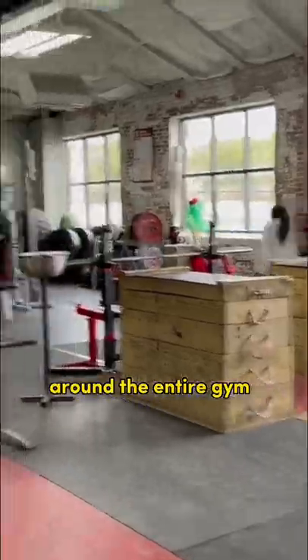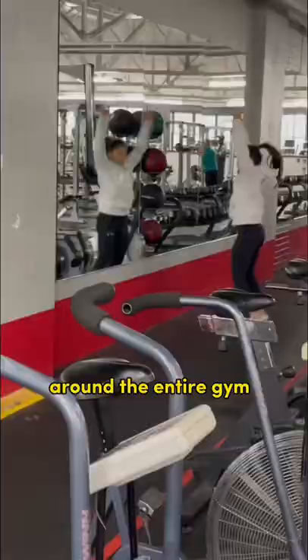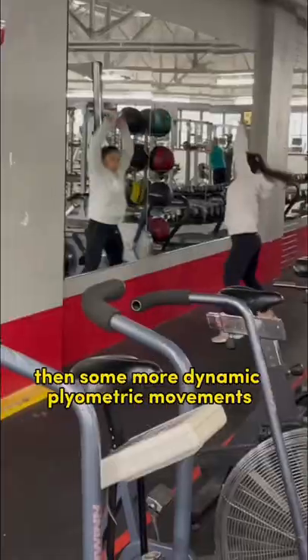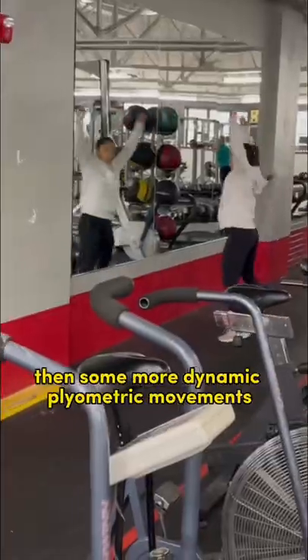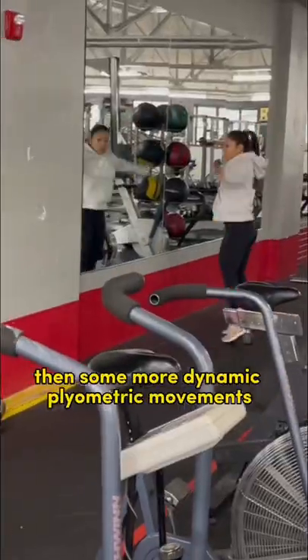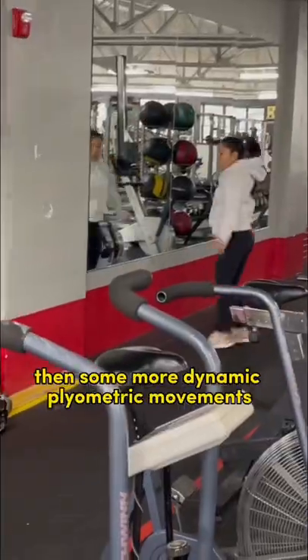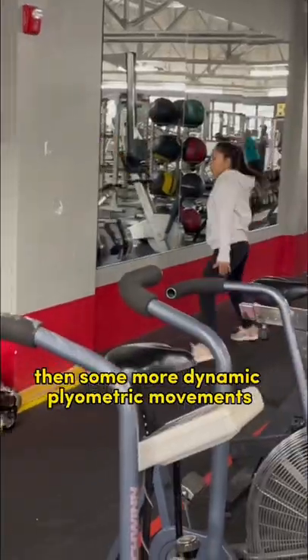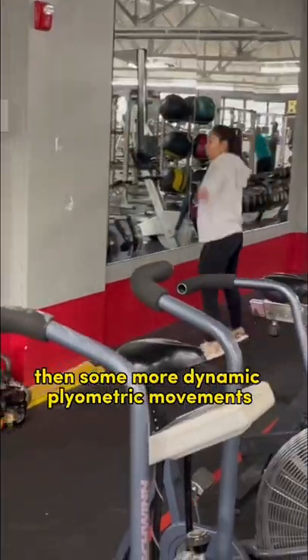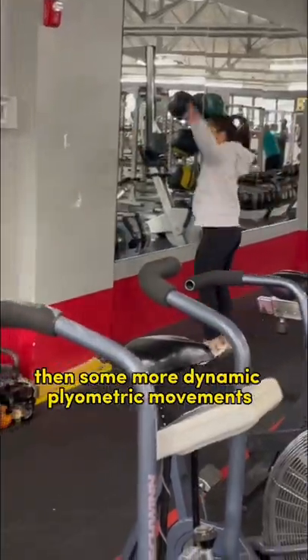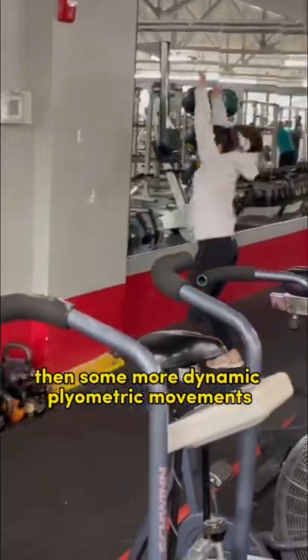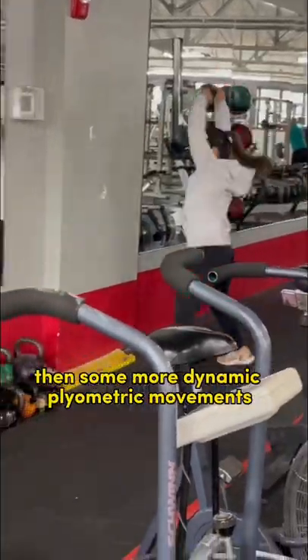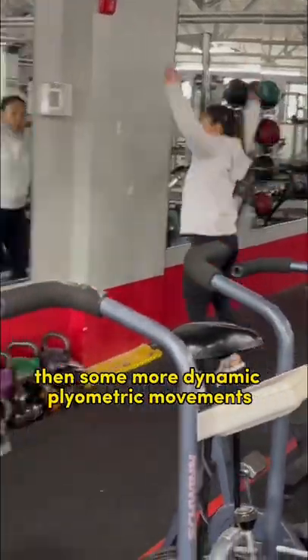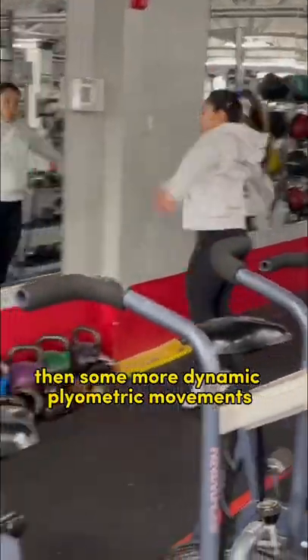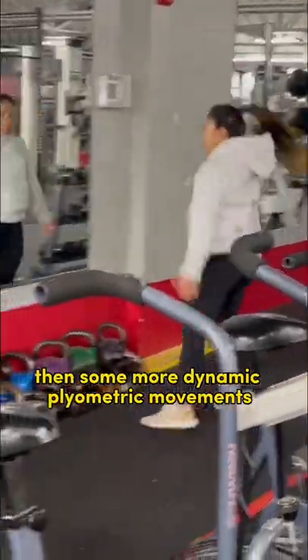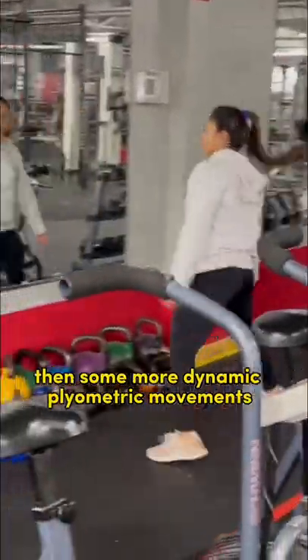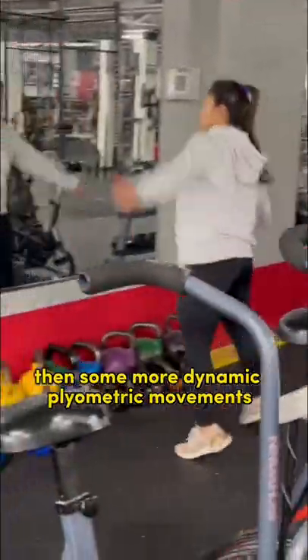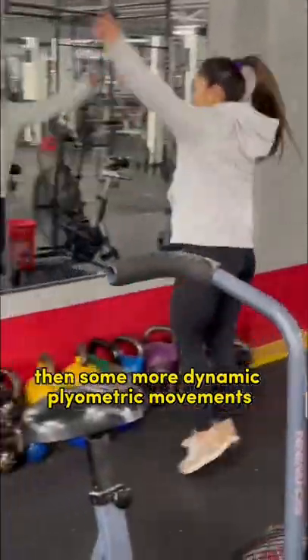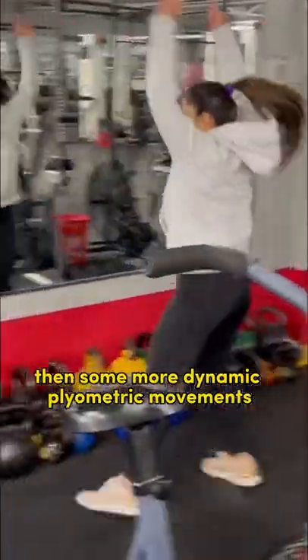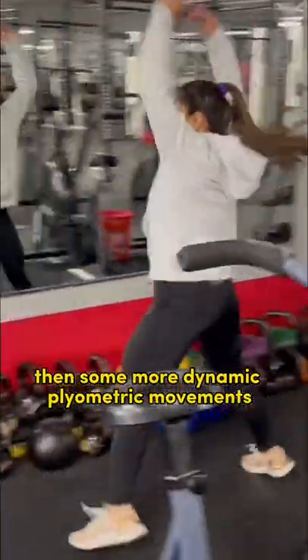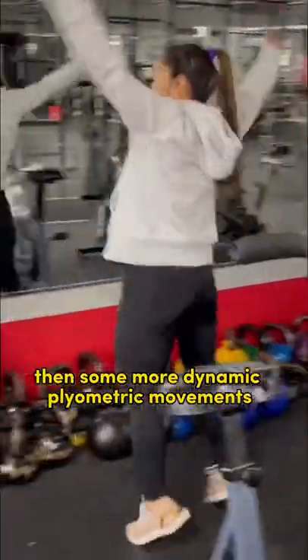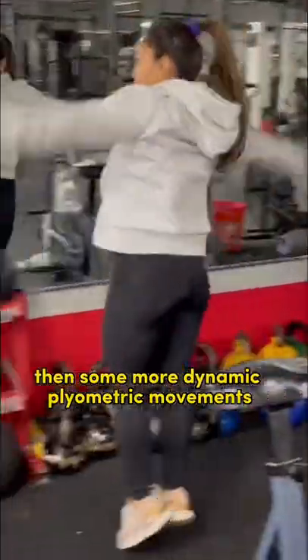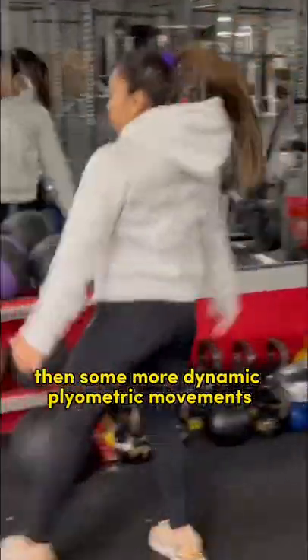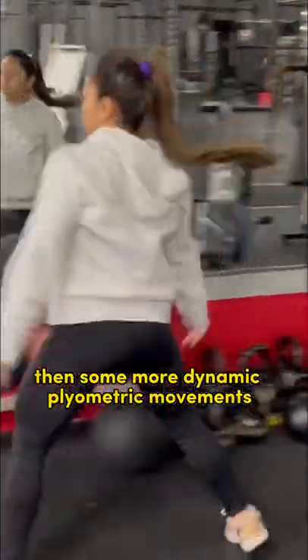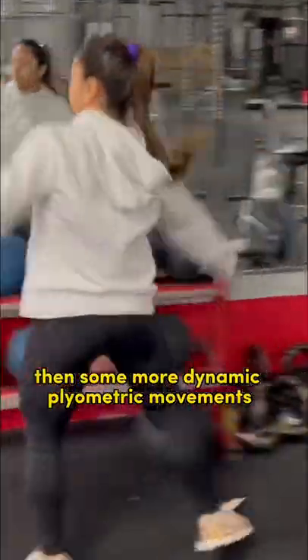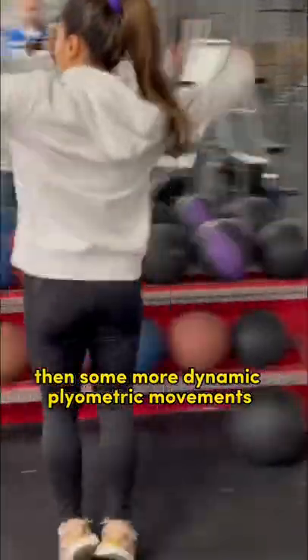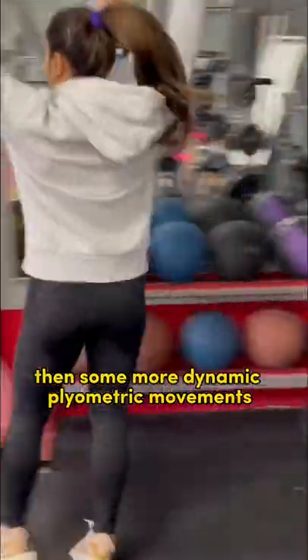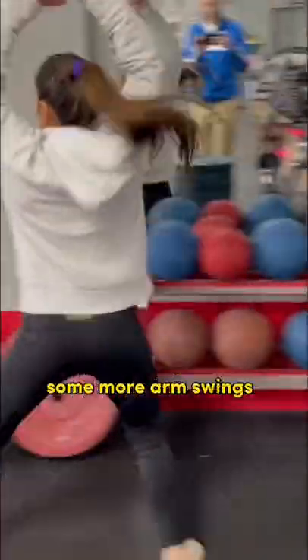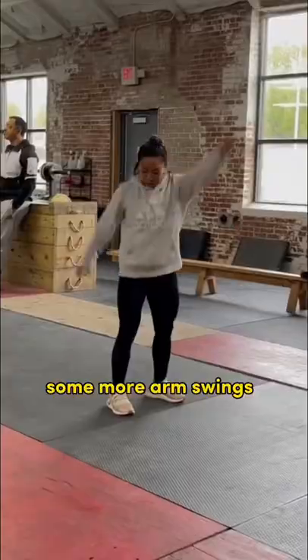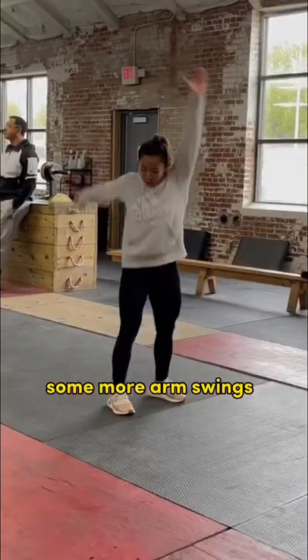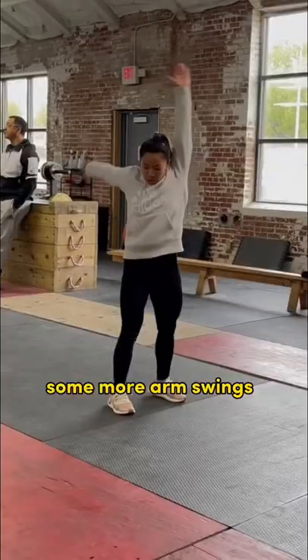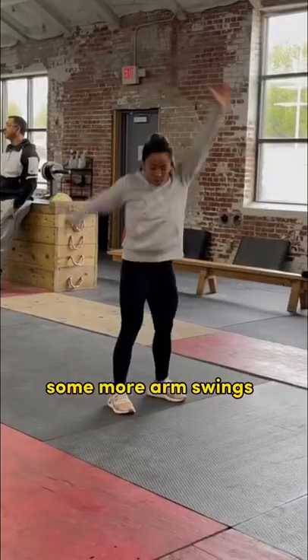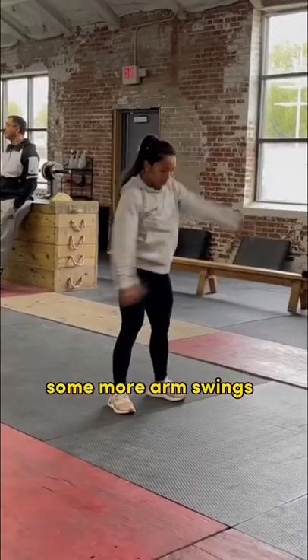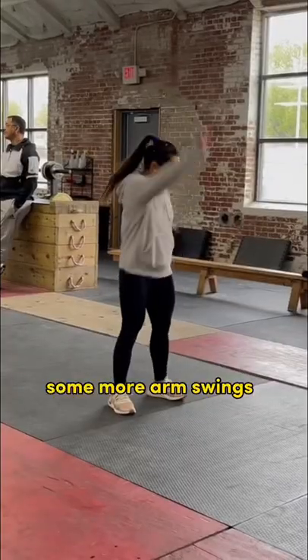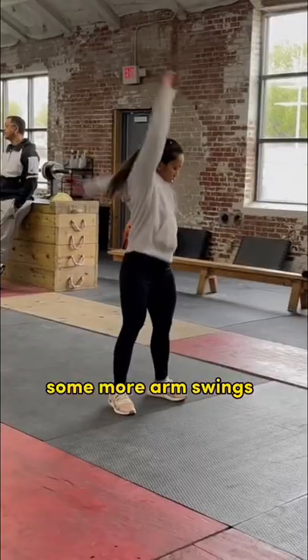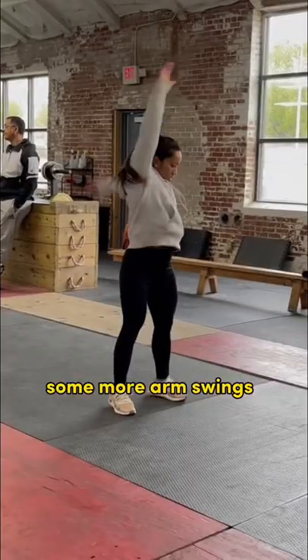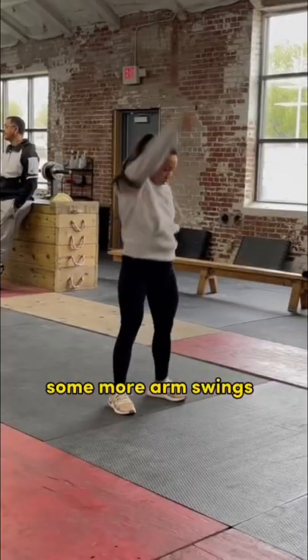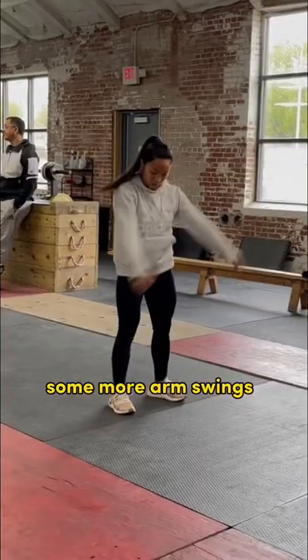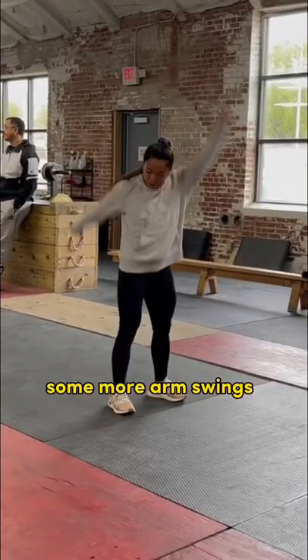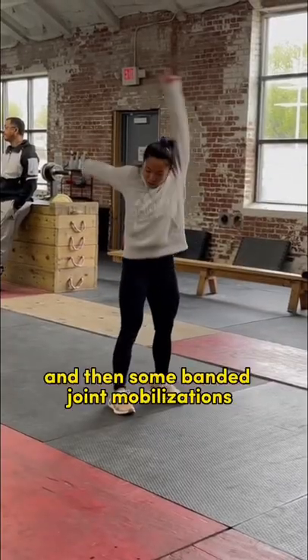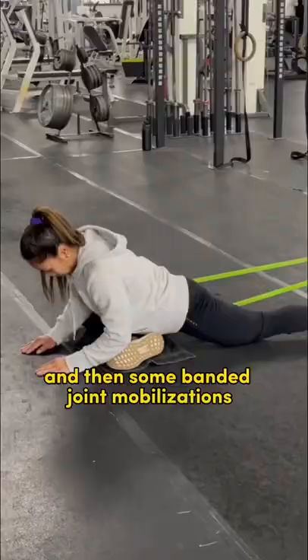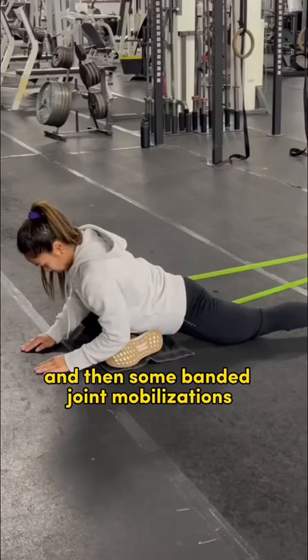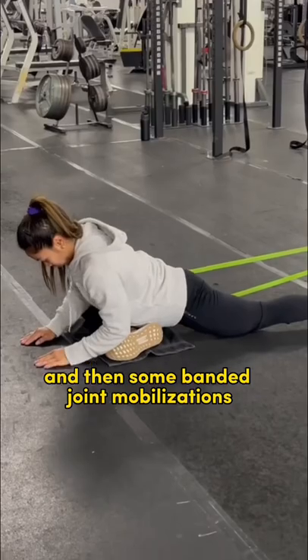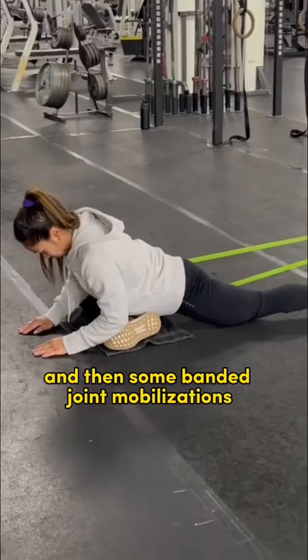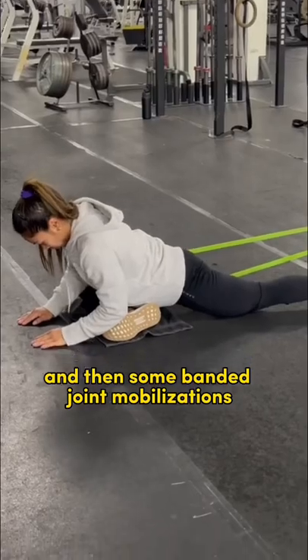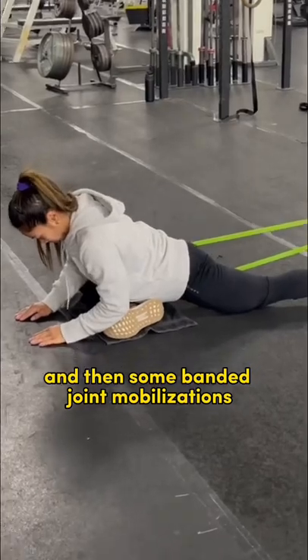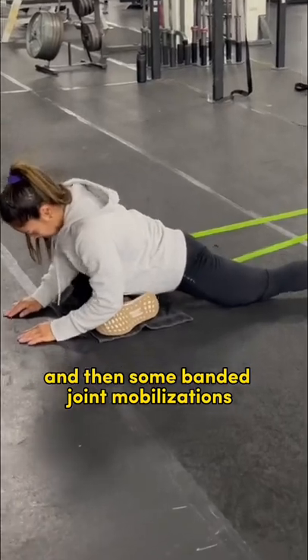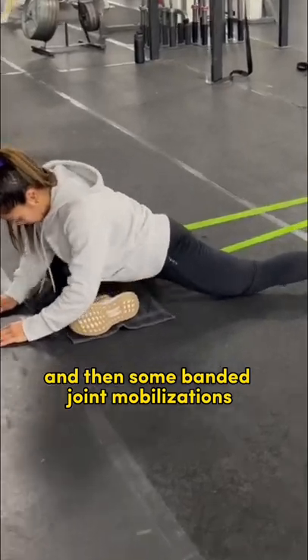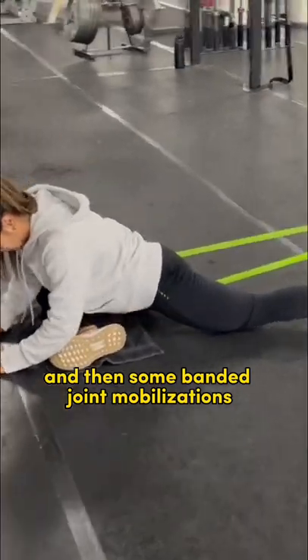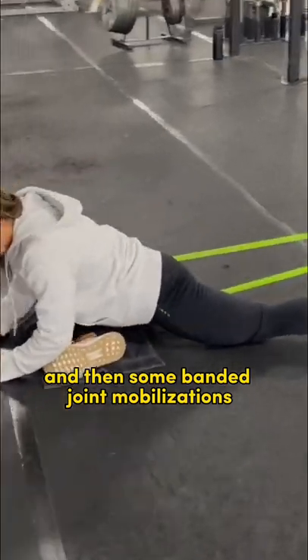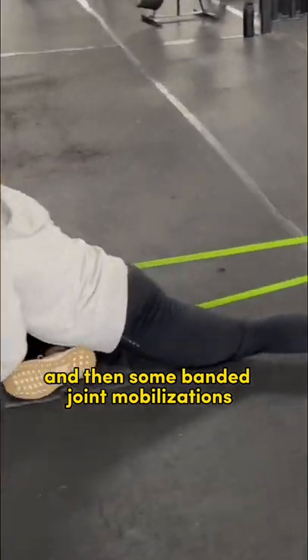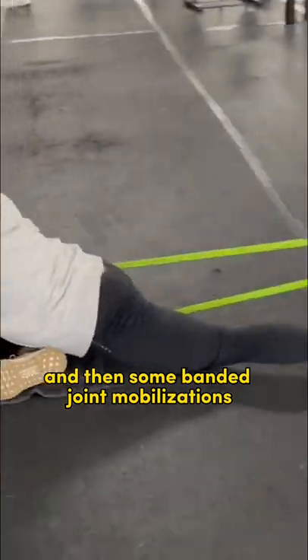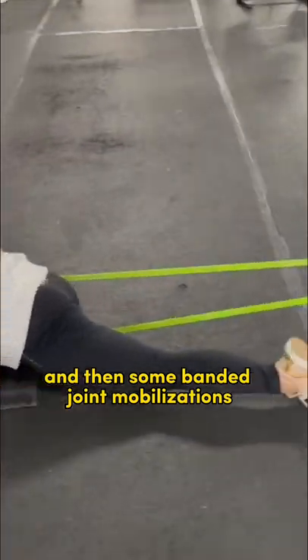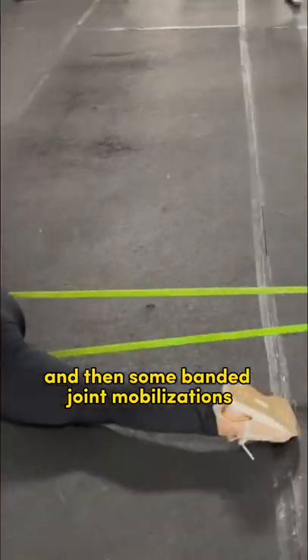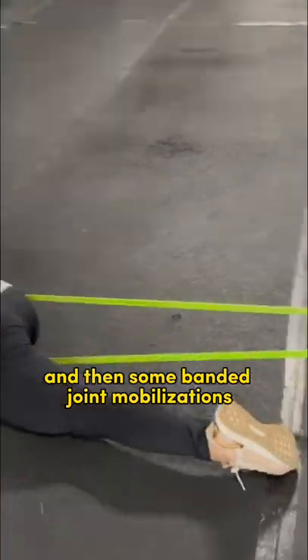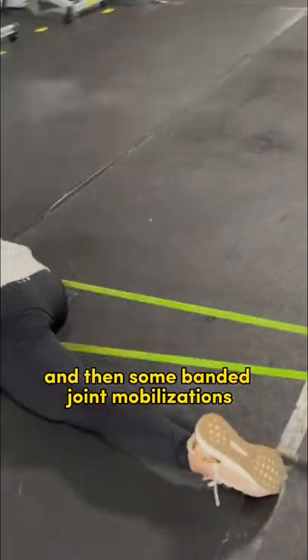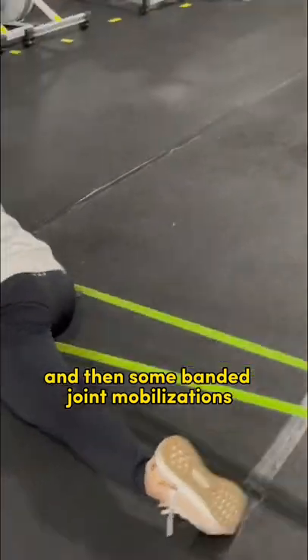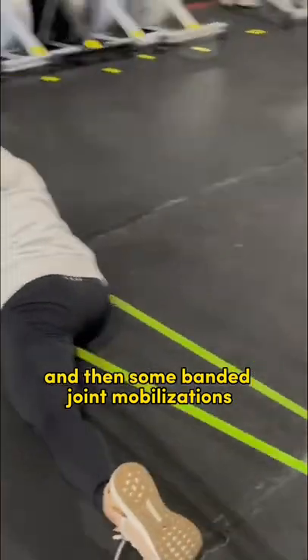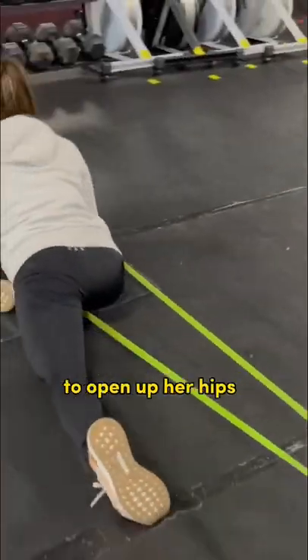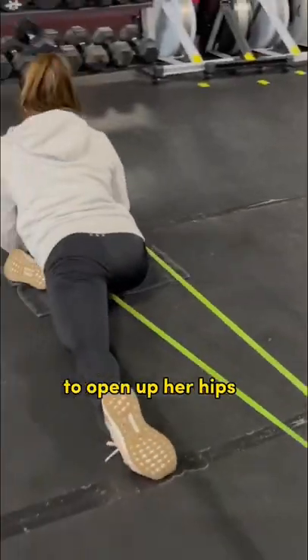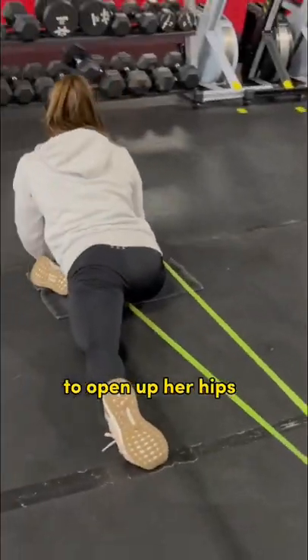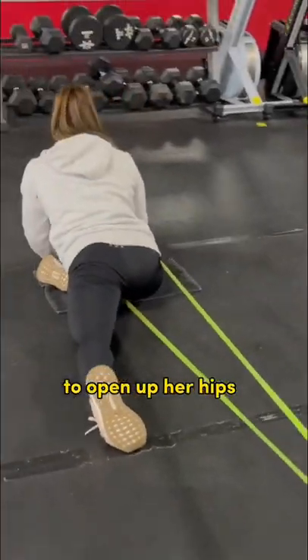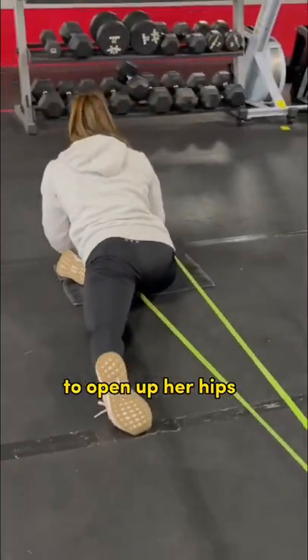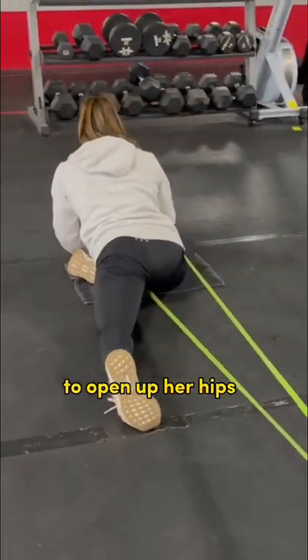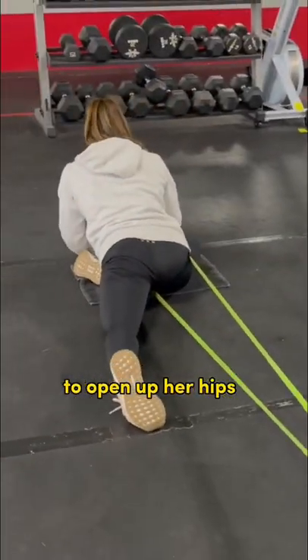Then some more dynamic plyometric type movements, some more arm swings, and then some banded joint mobilizations to open up her hips.